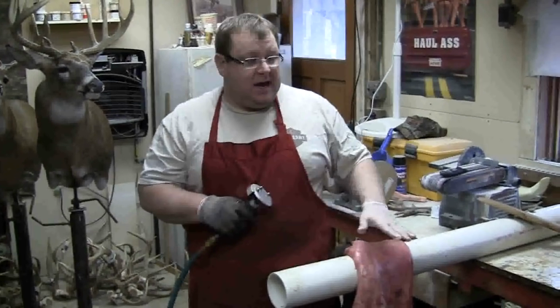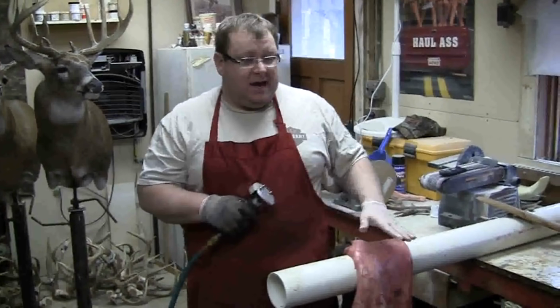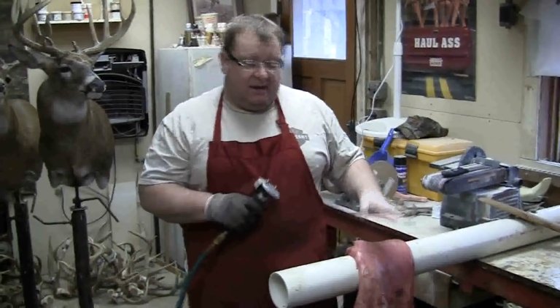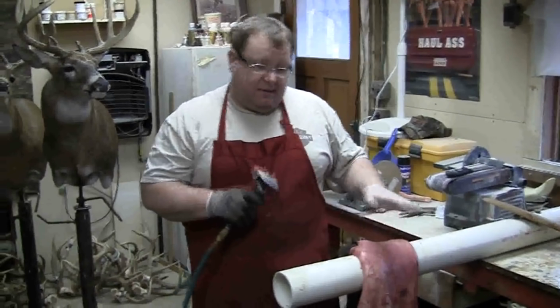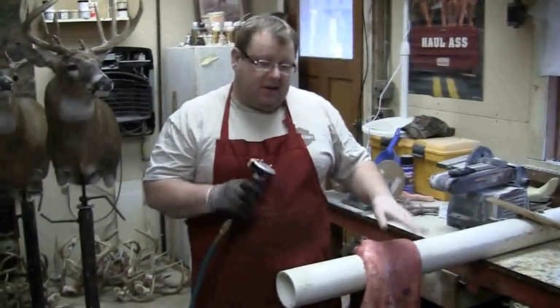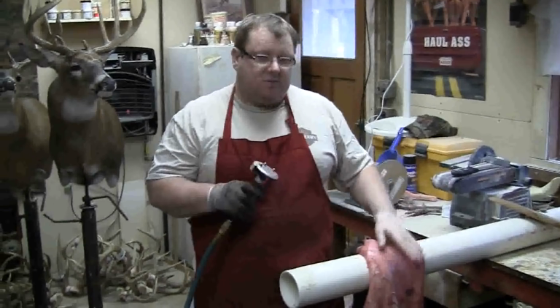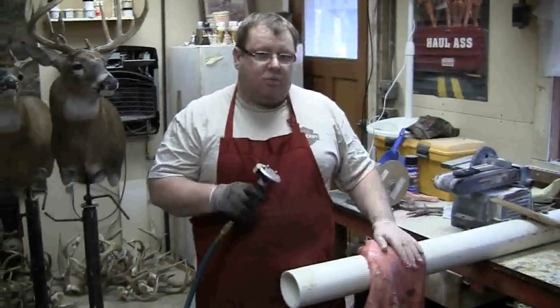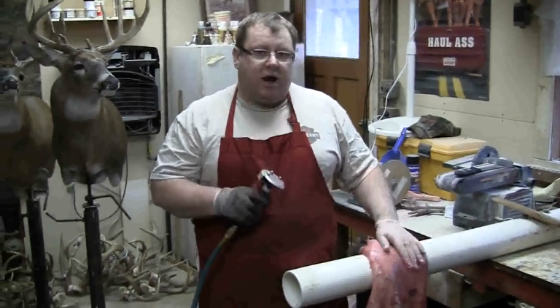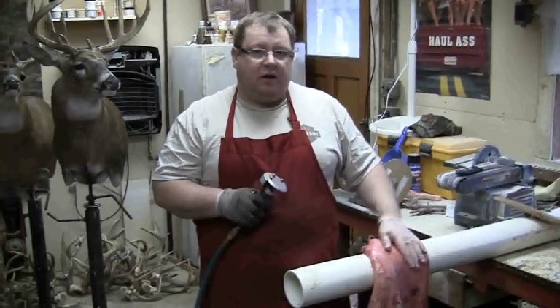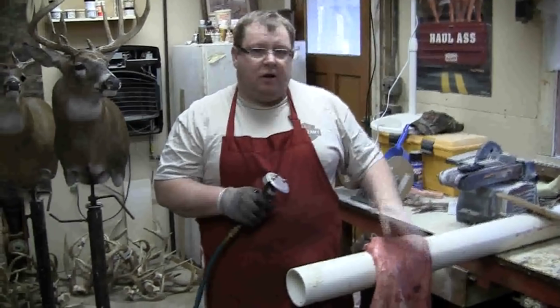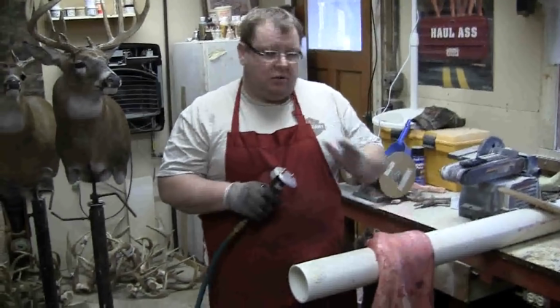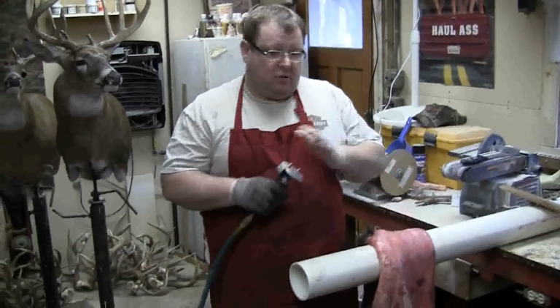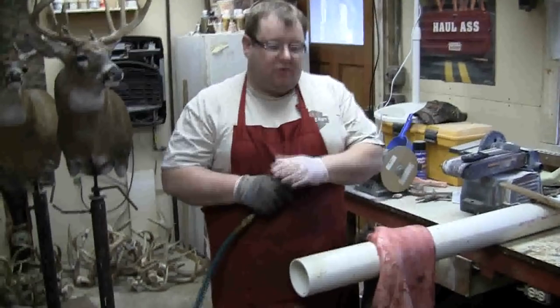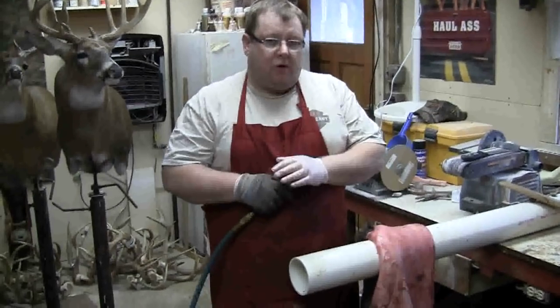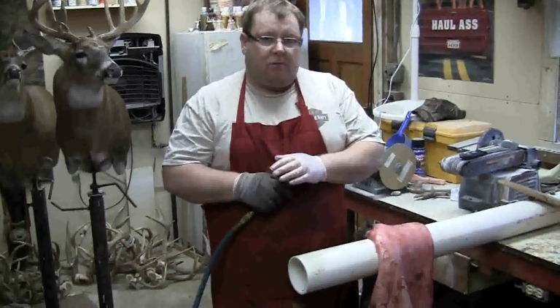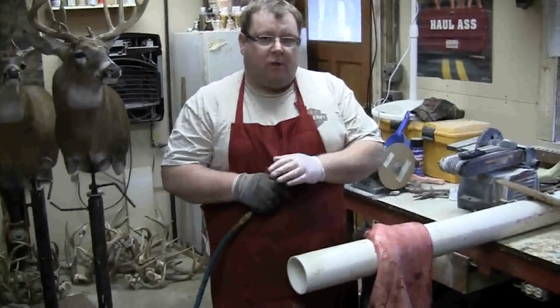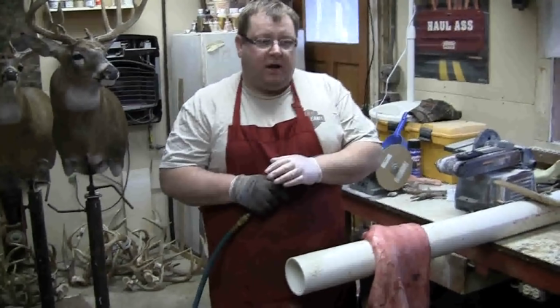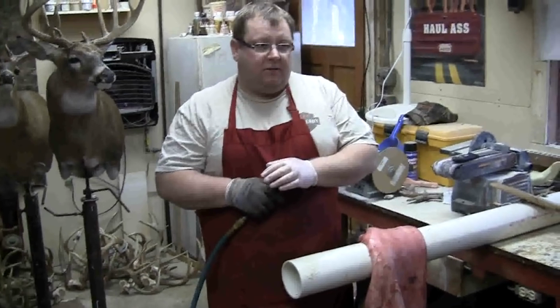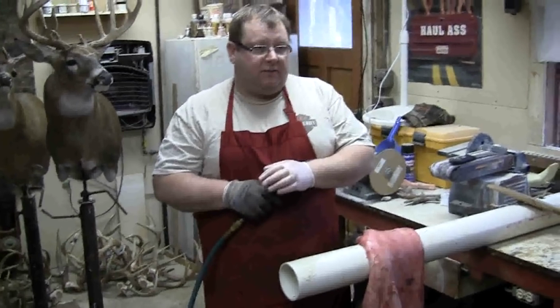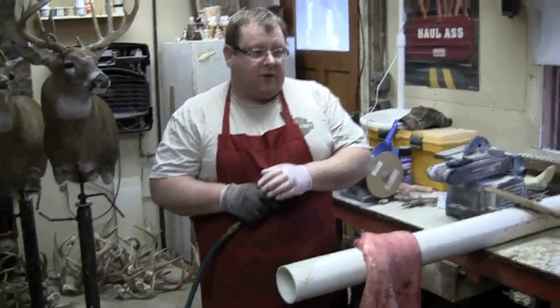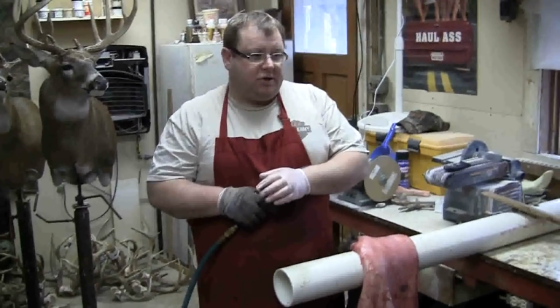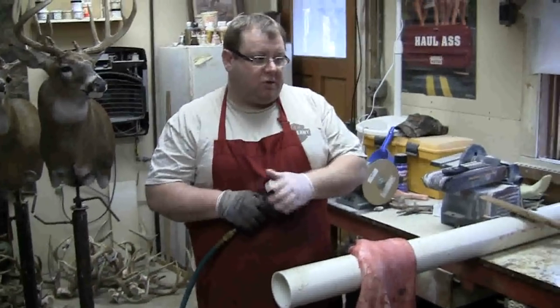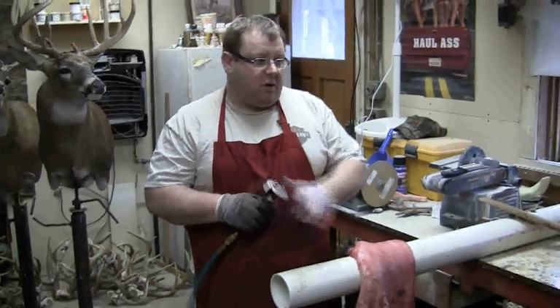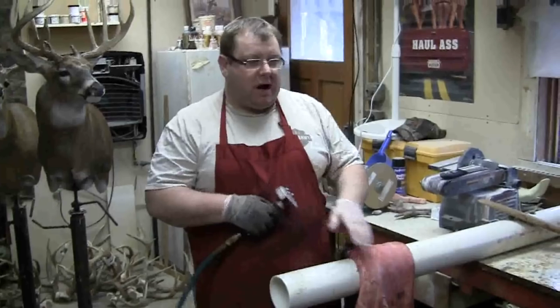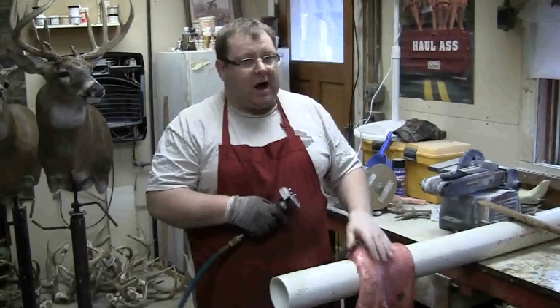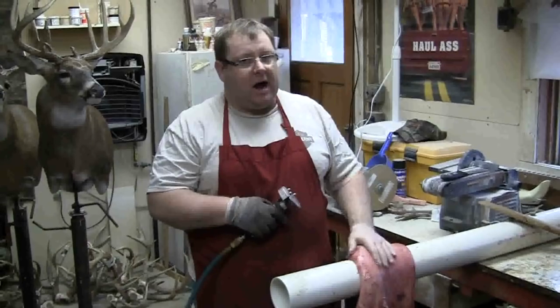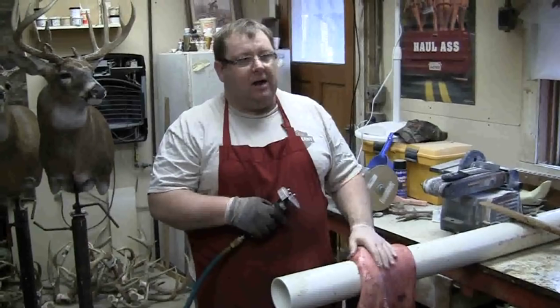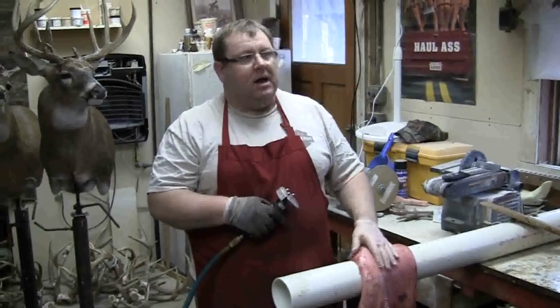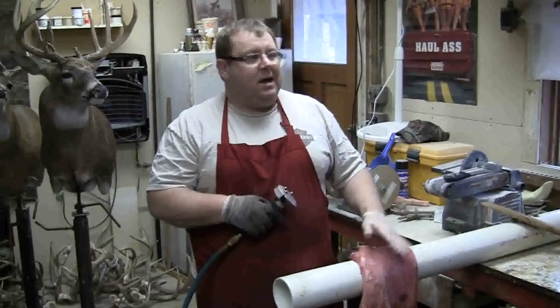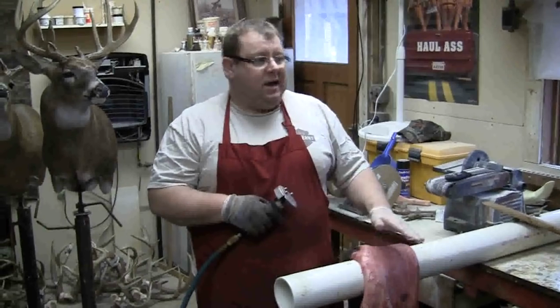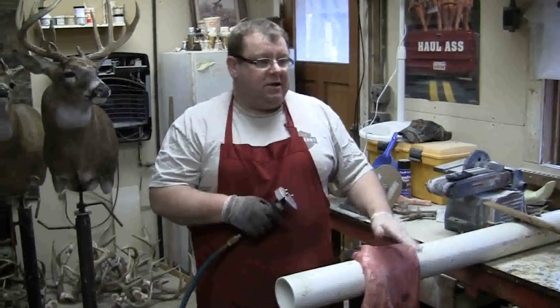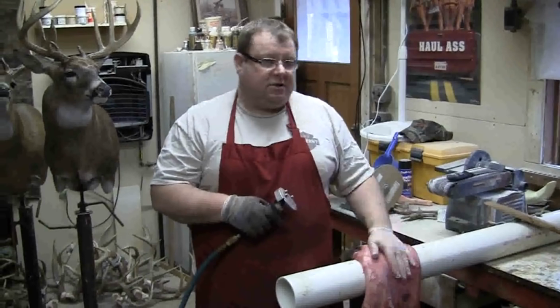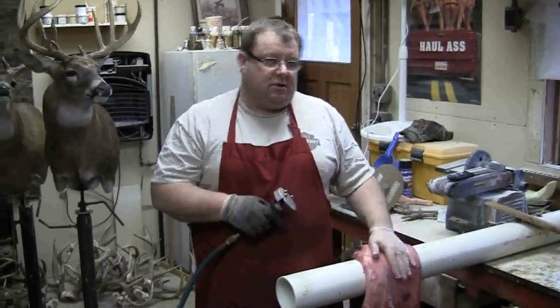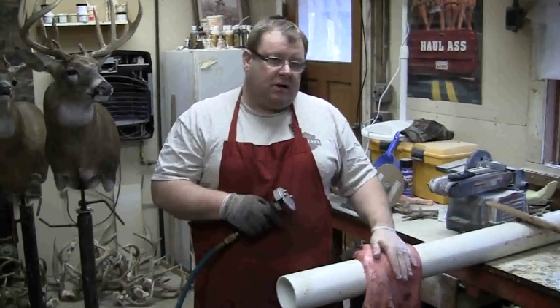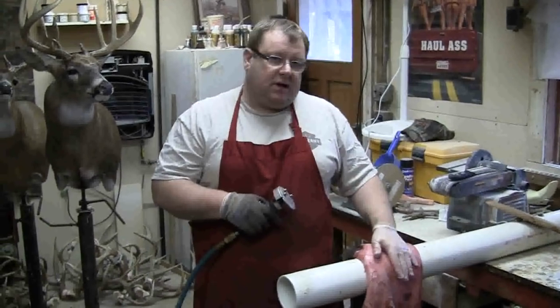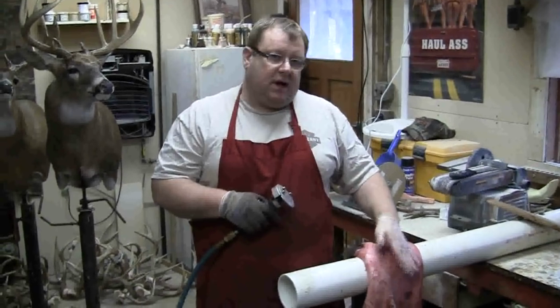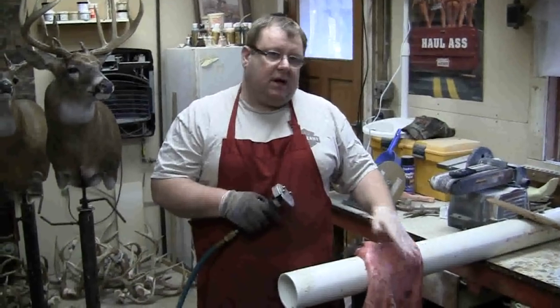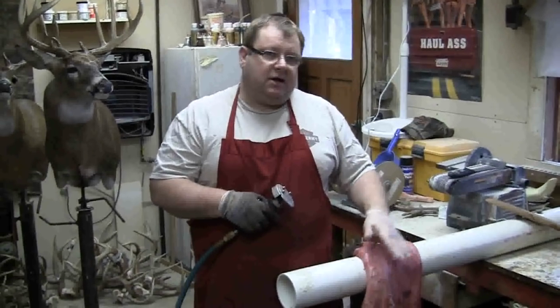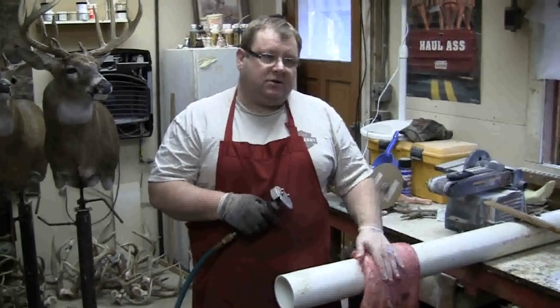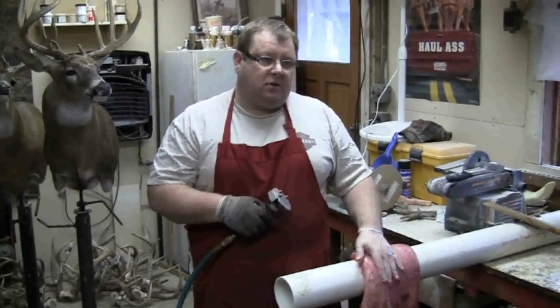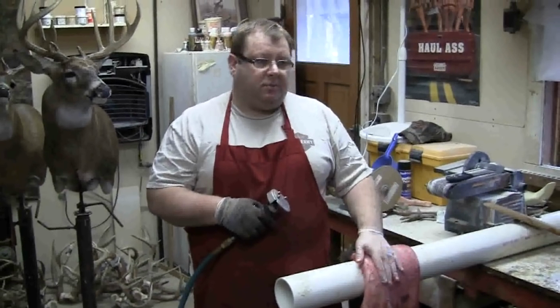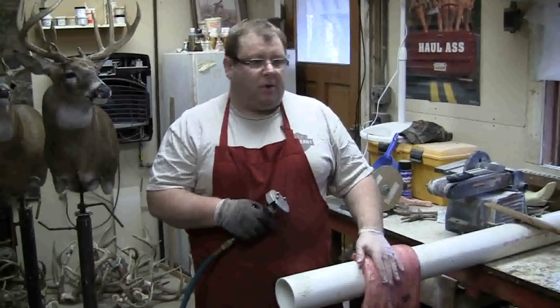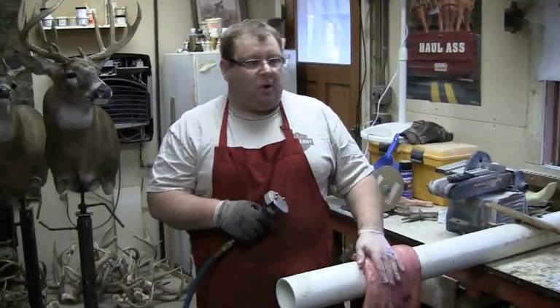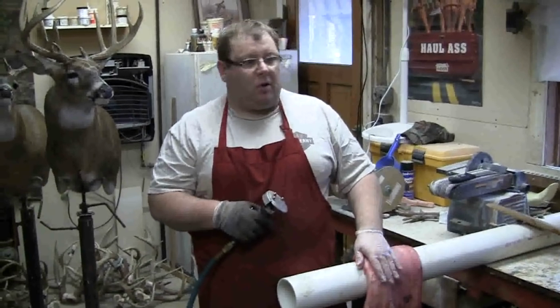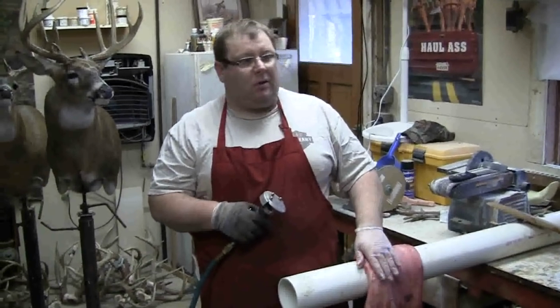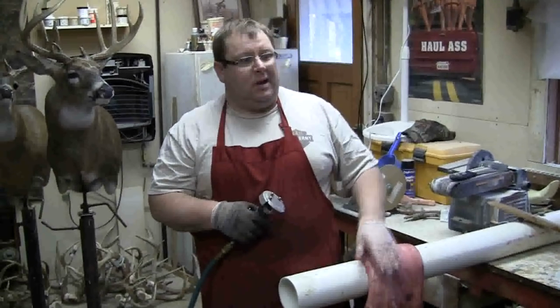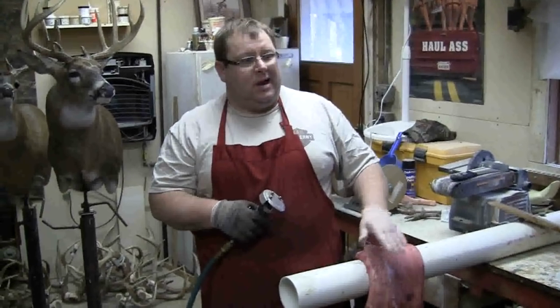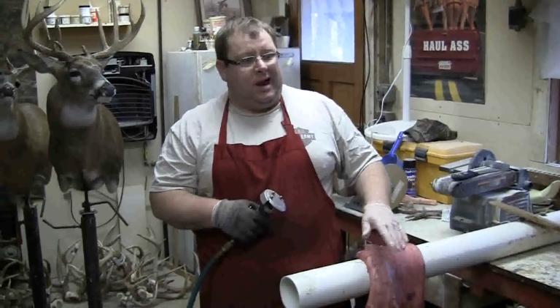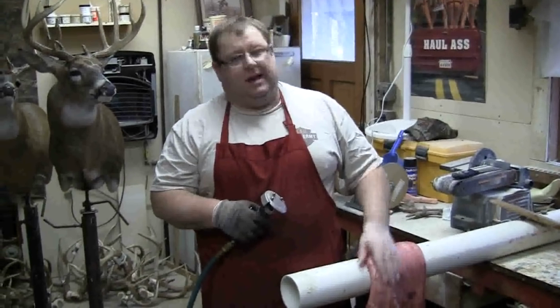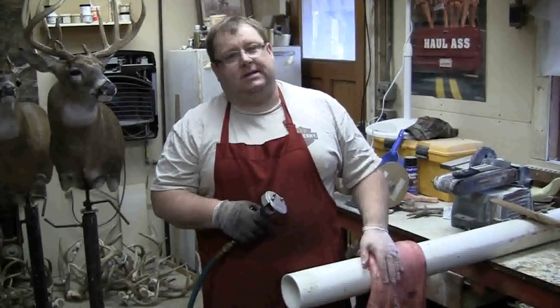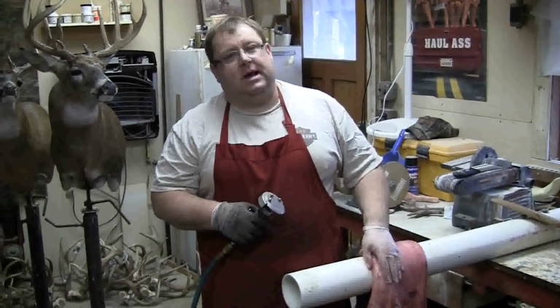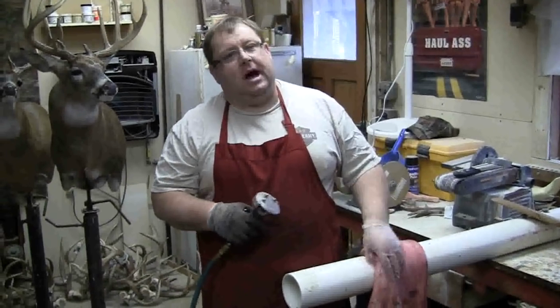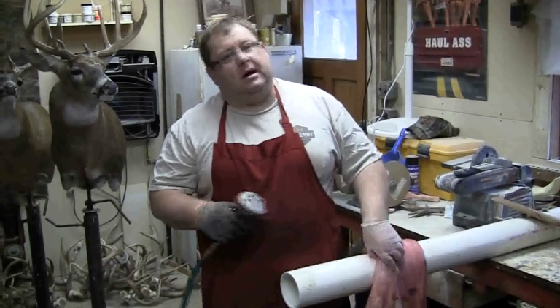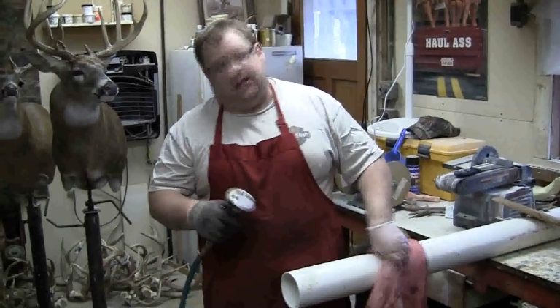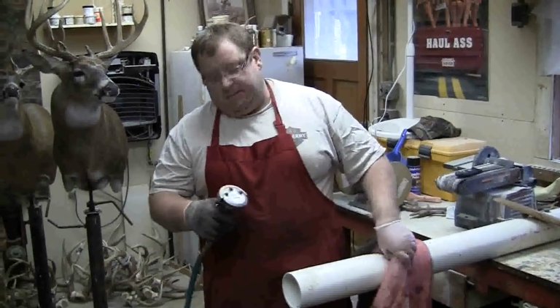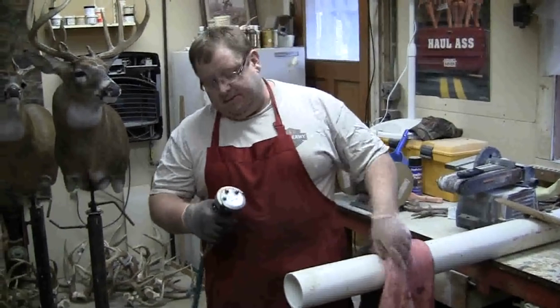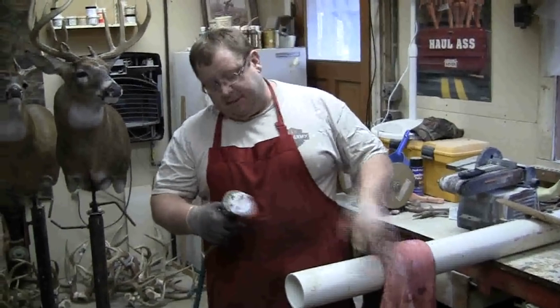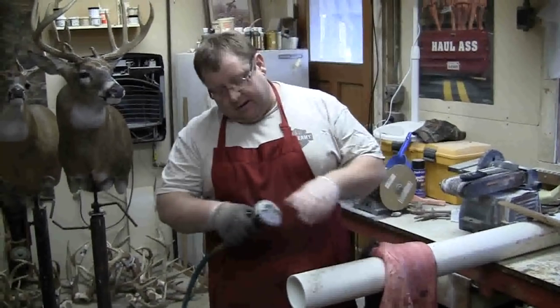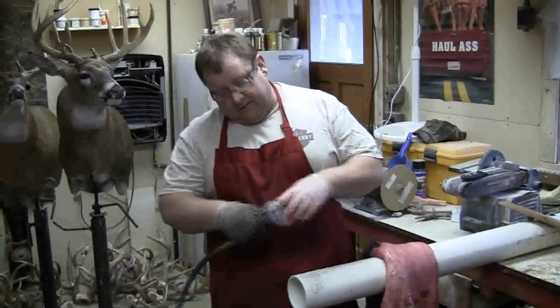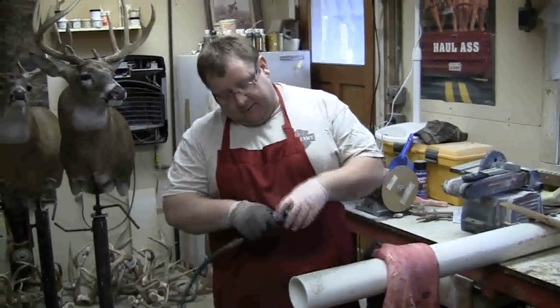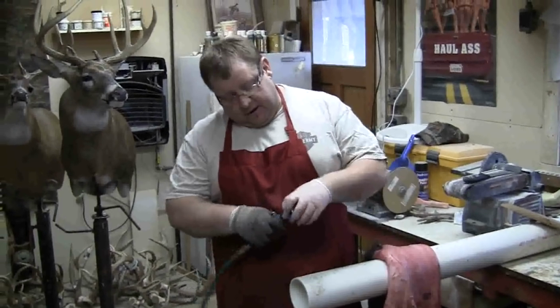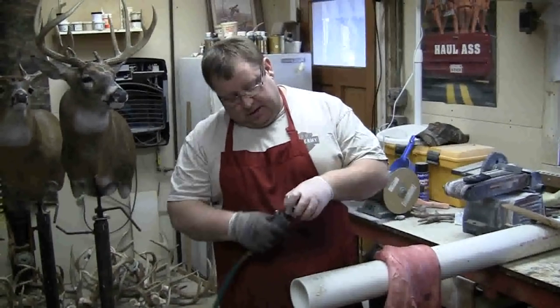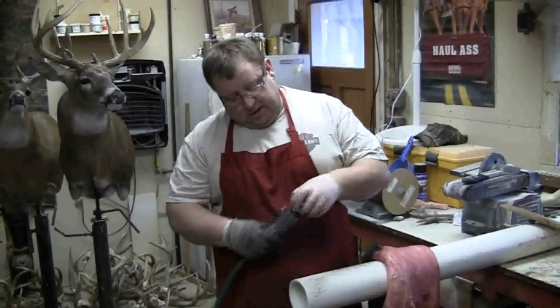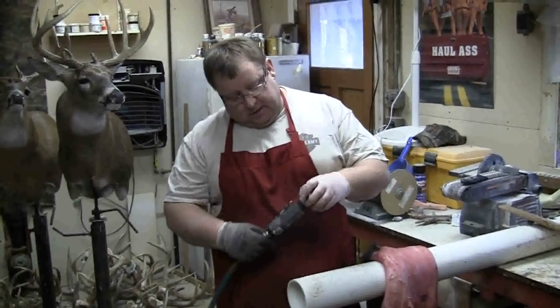If you throw a brand new flesher on a hide, it's going to cut, it's going to pull, and it's not going to be very fun to use.